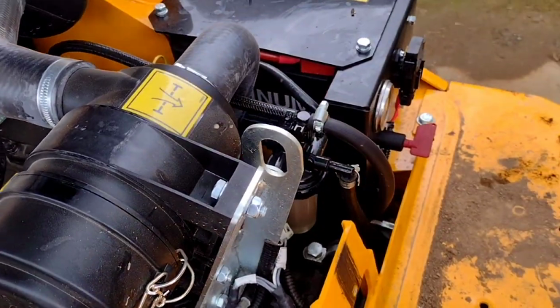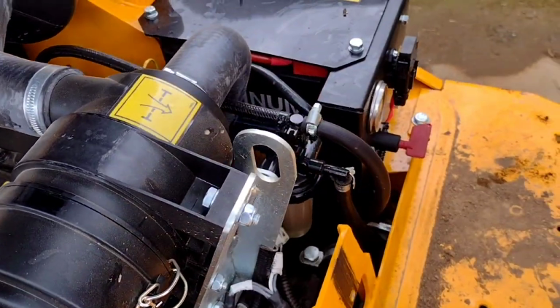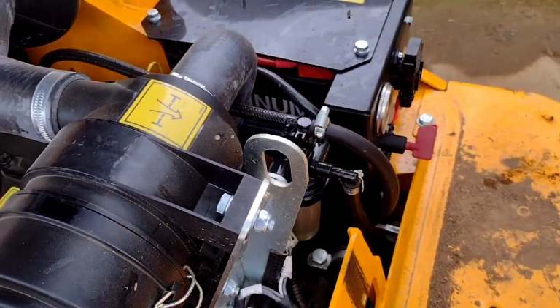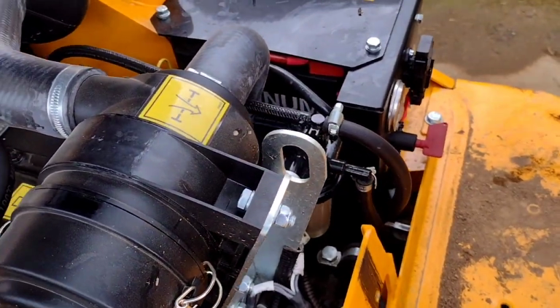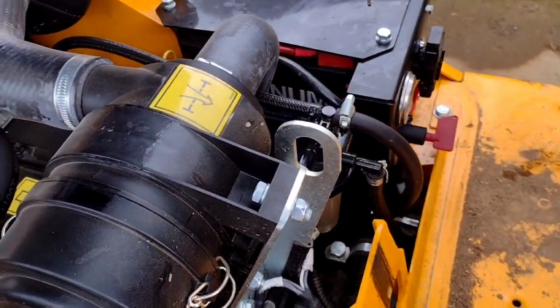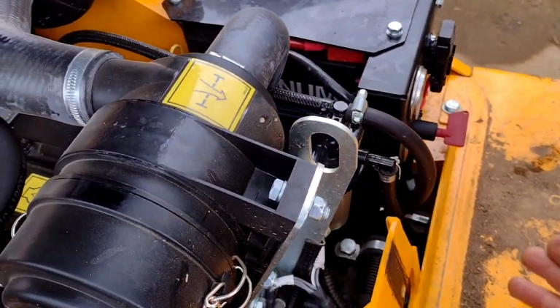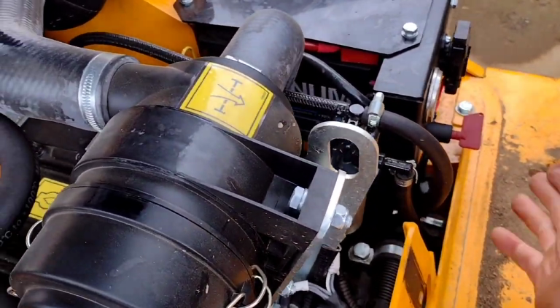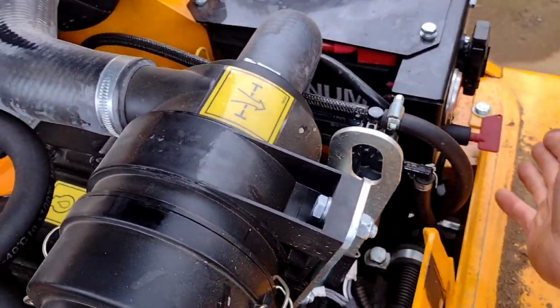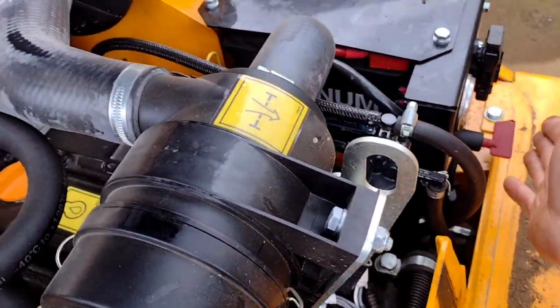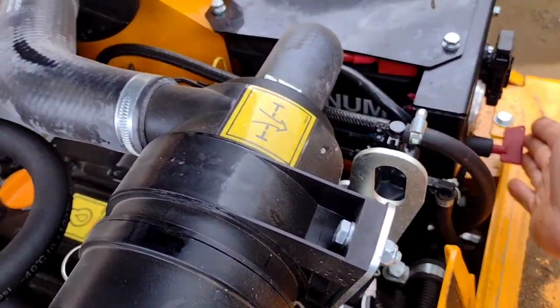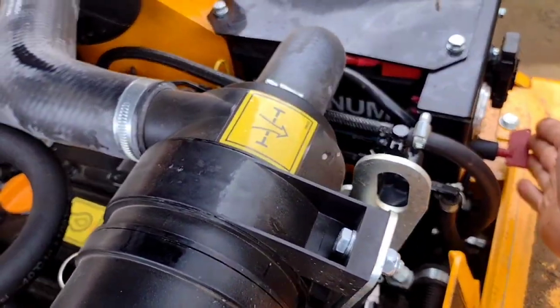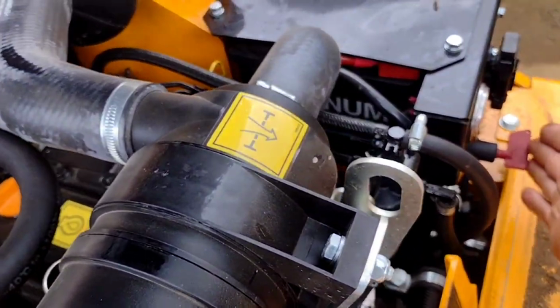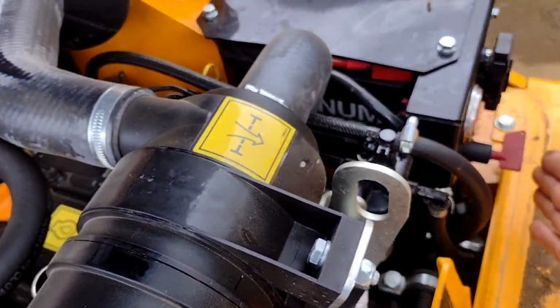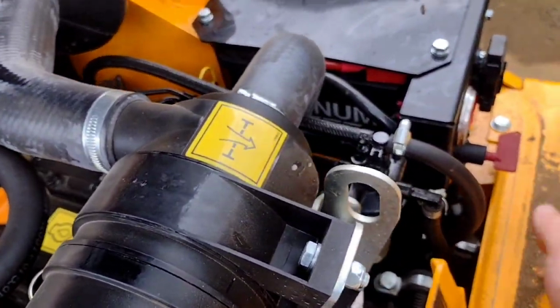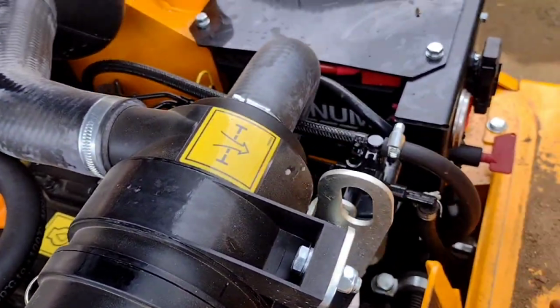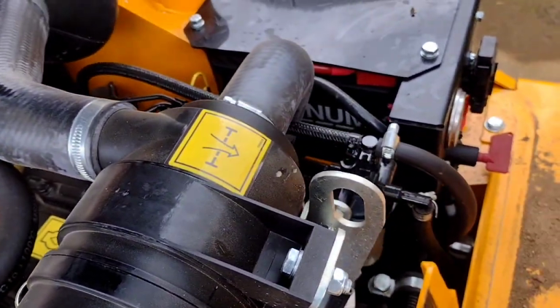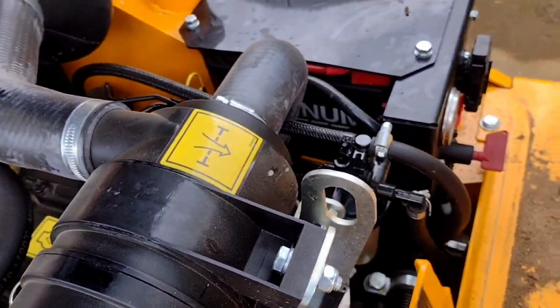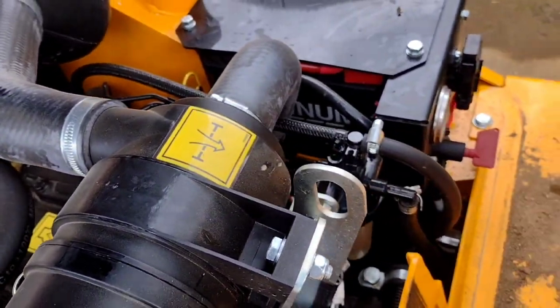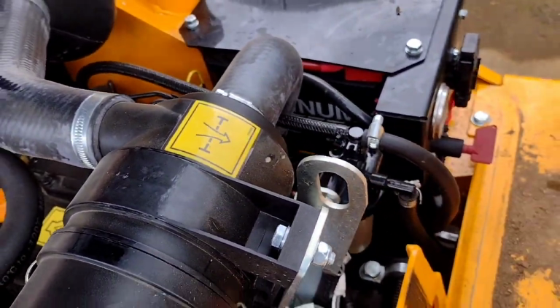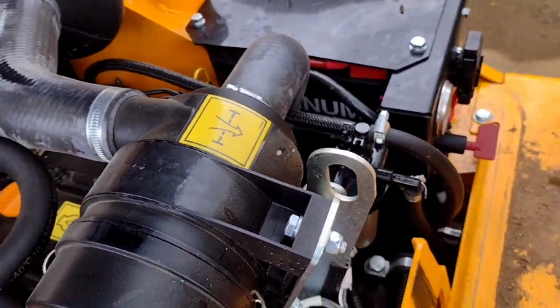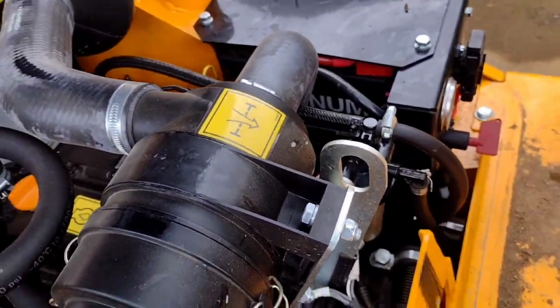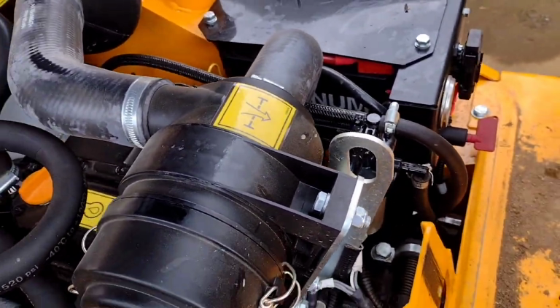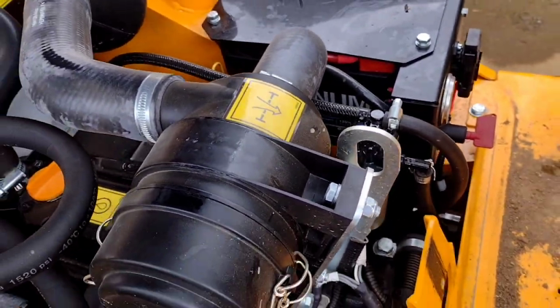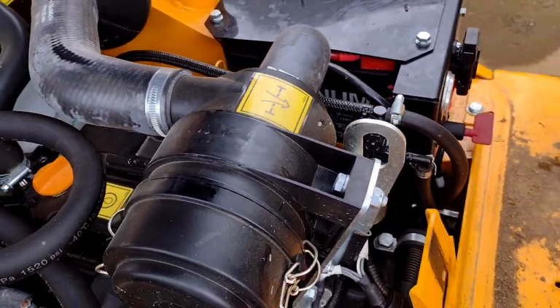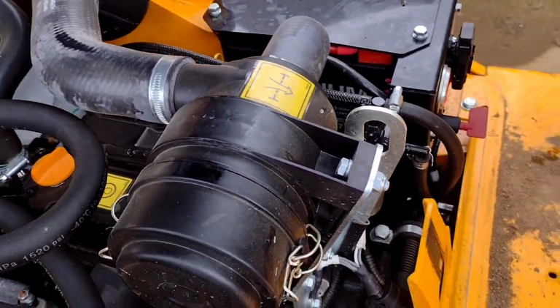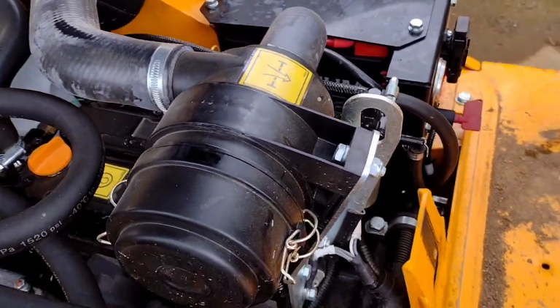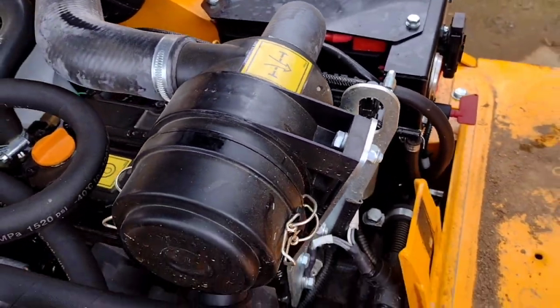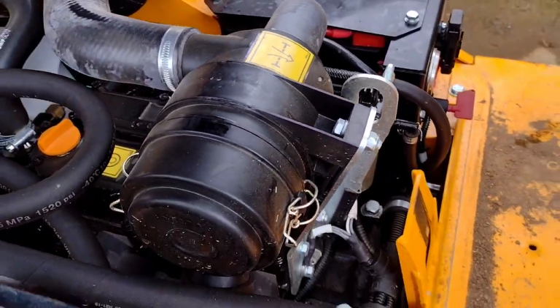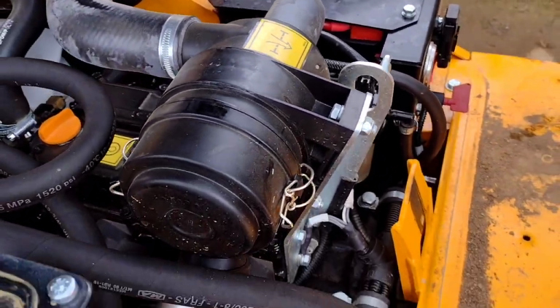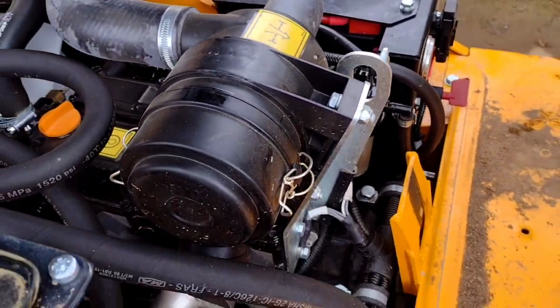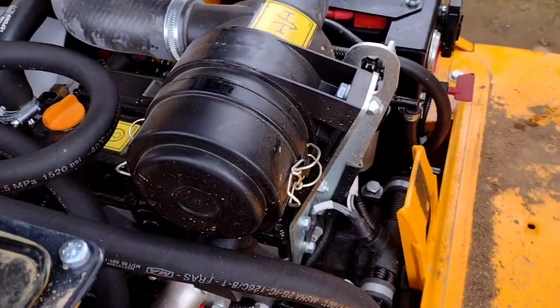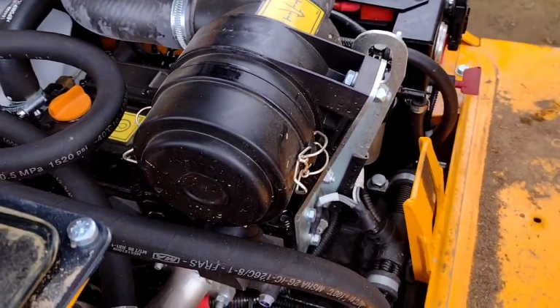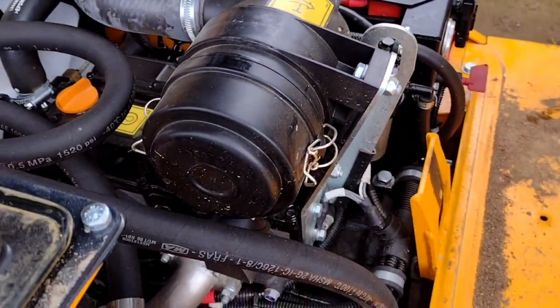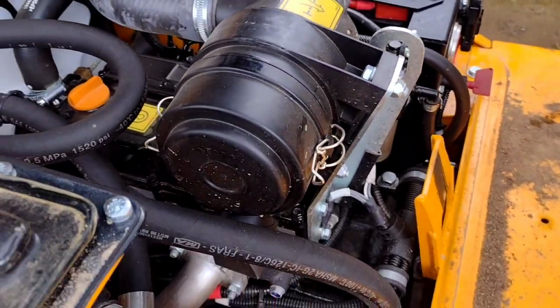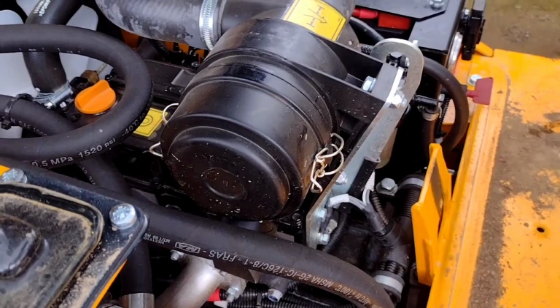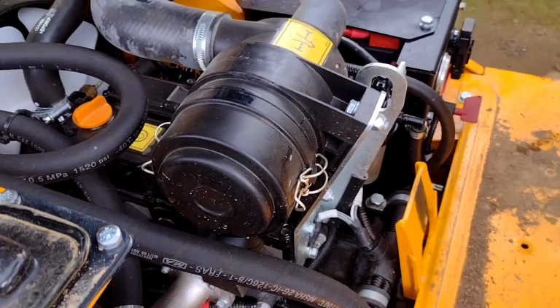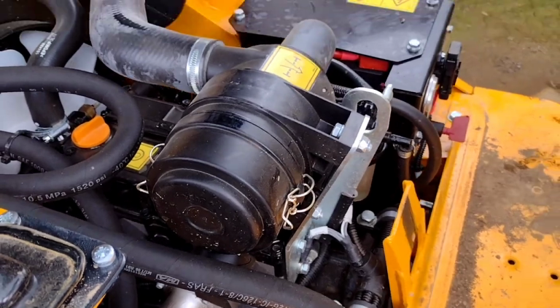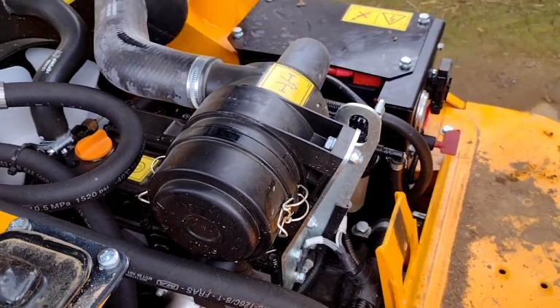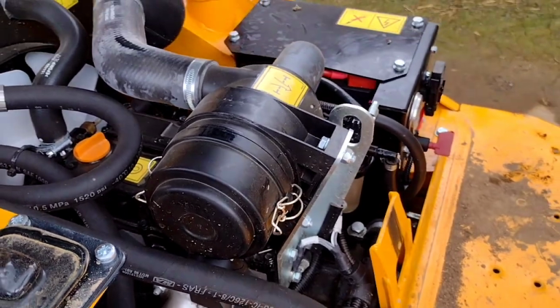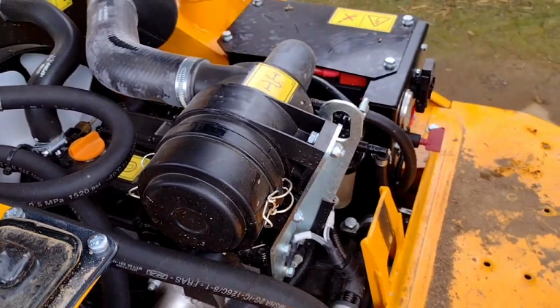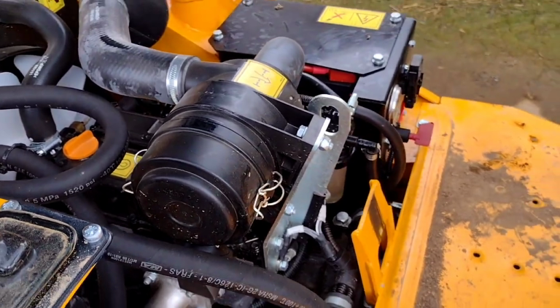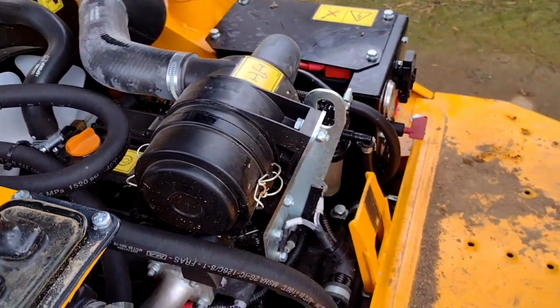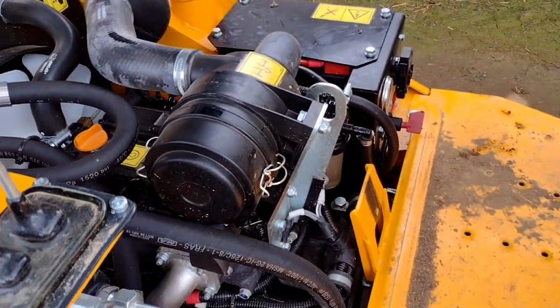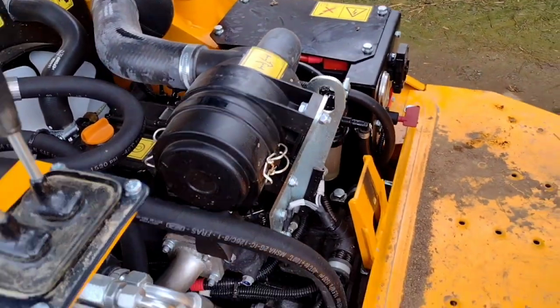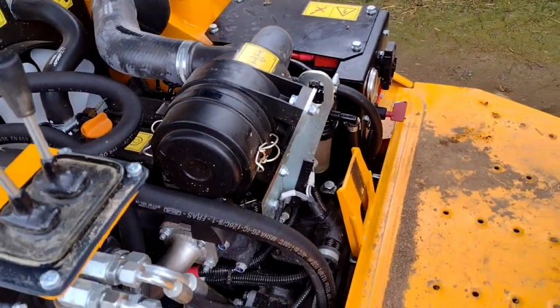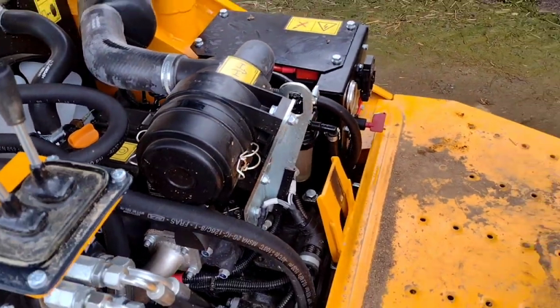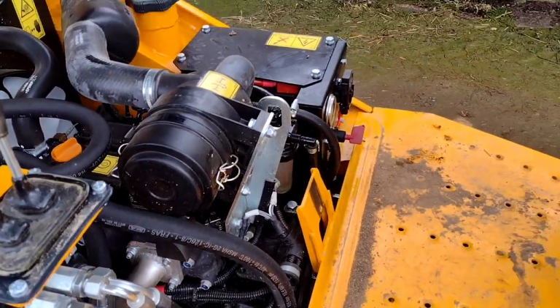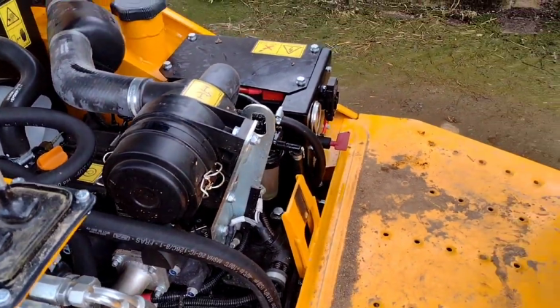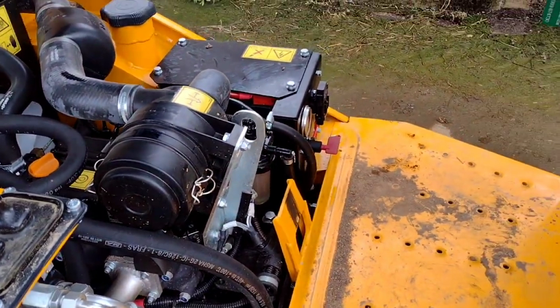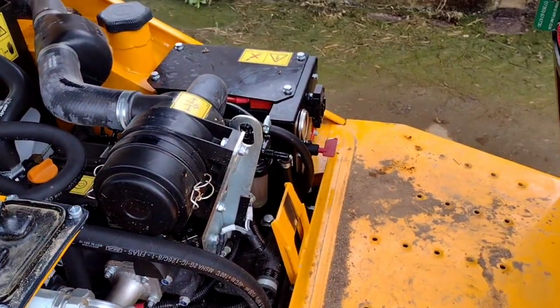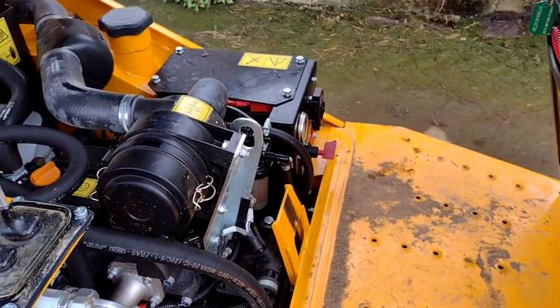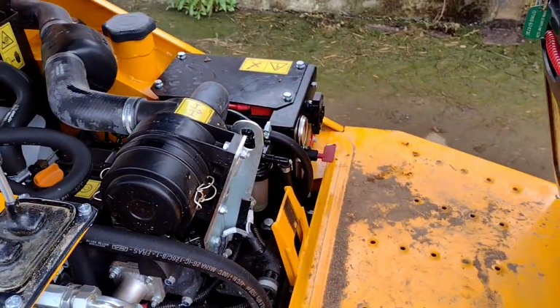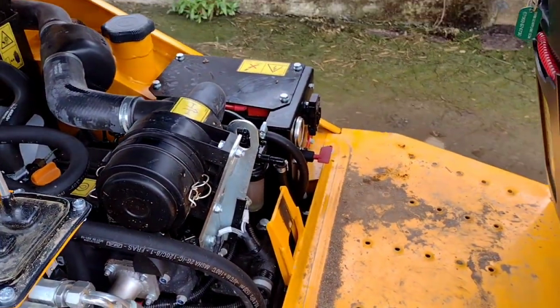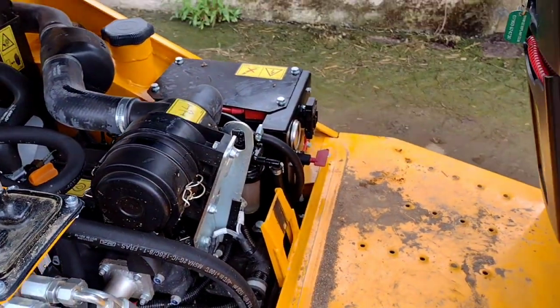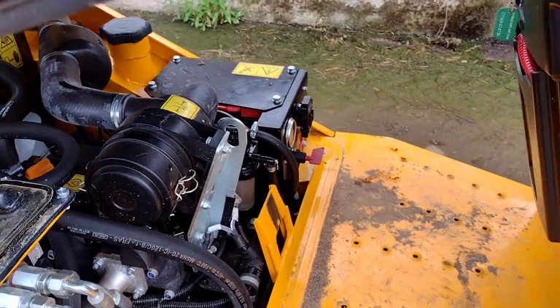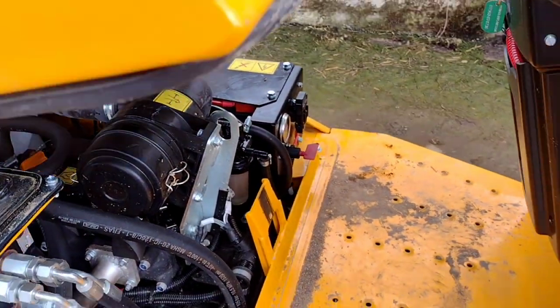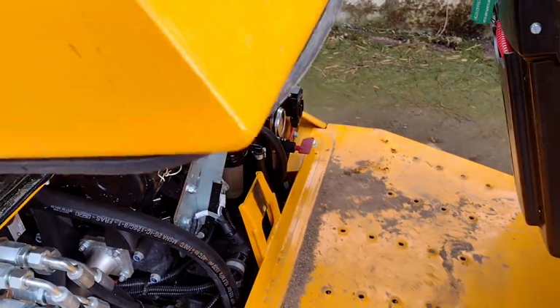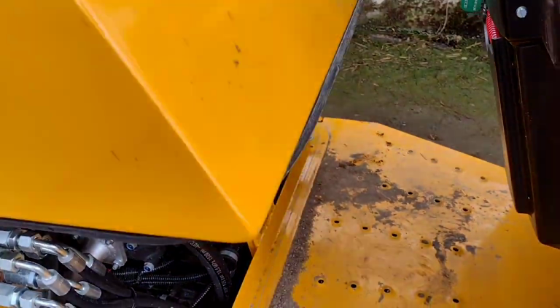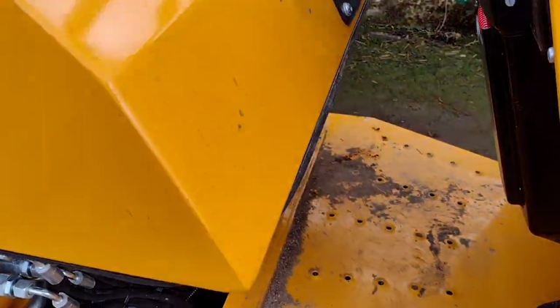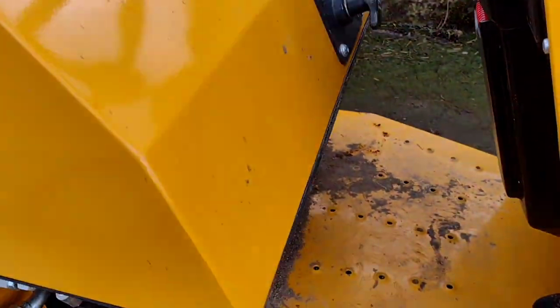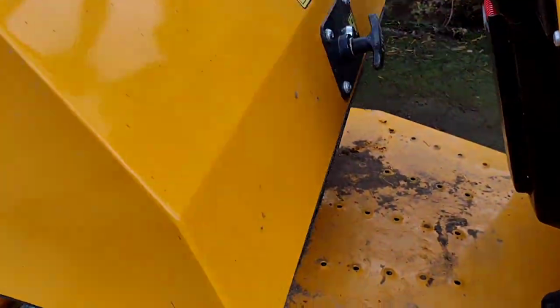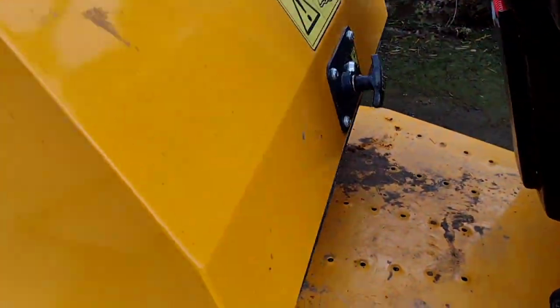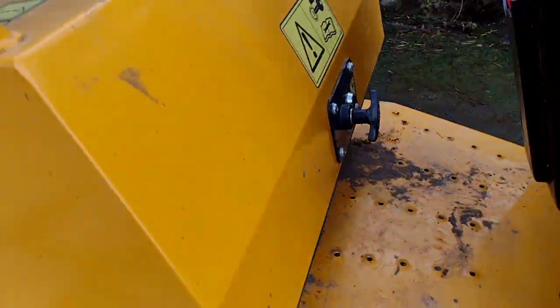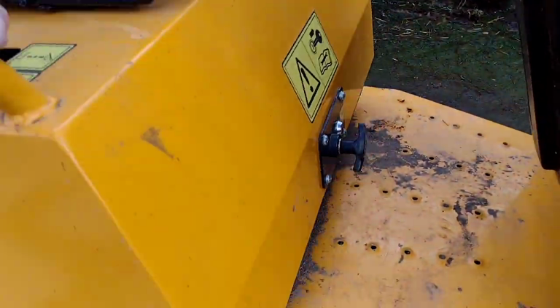The battery is down here as well. Nice and simple, well laid out.